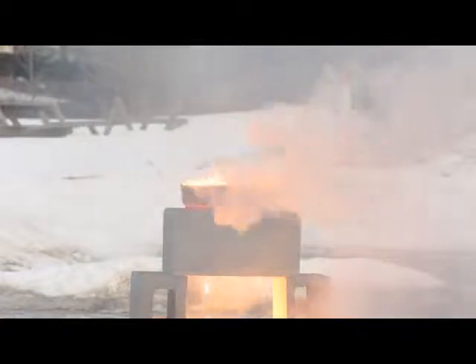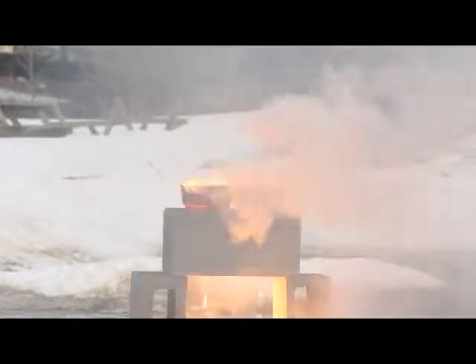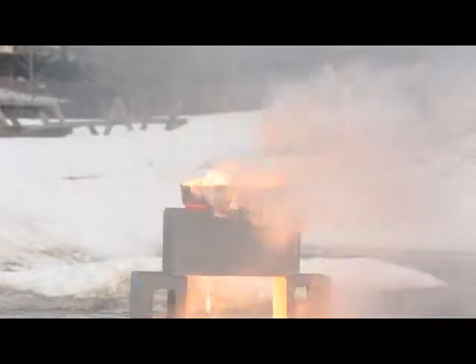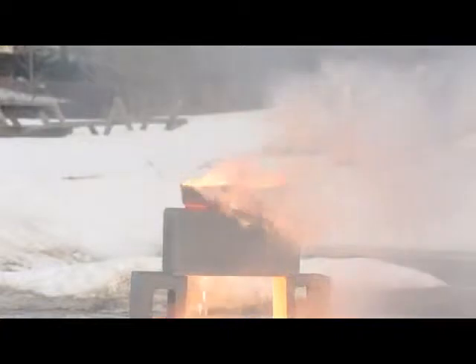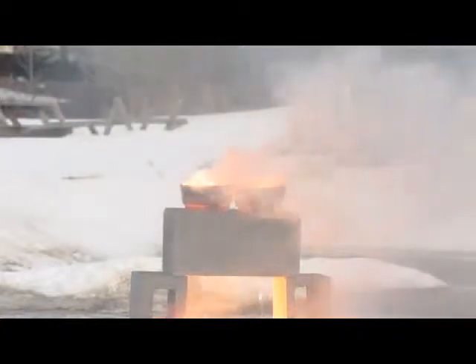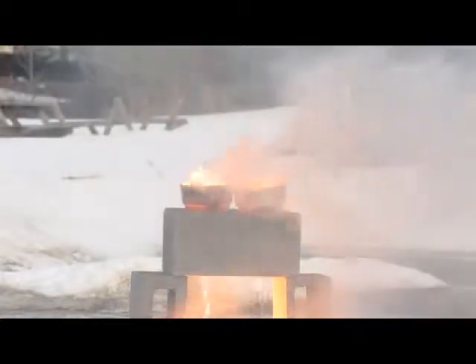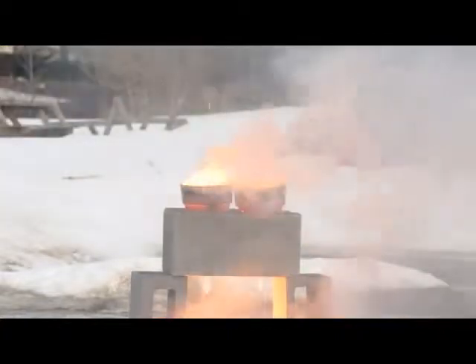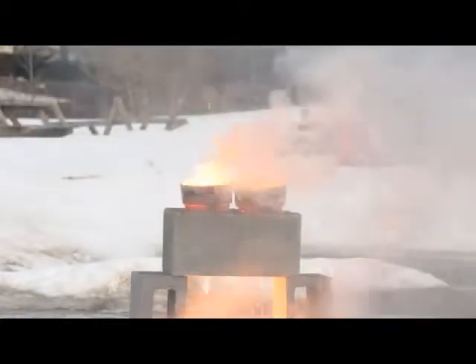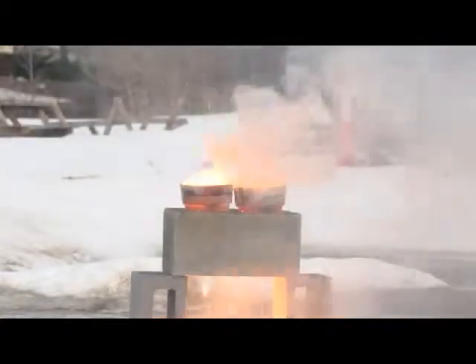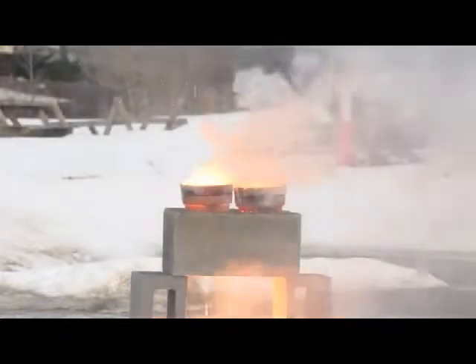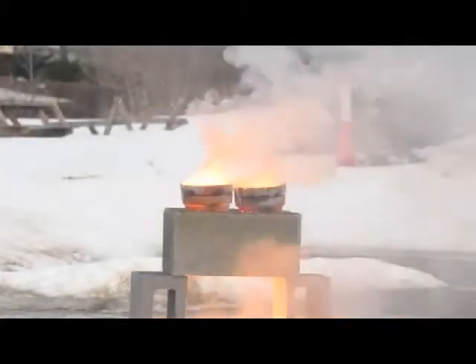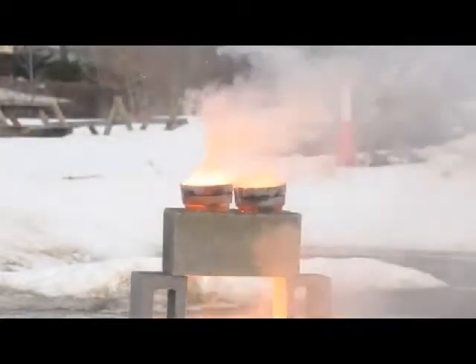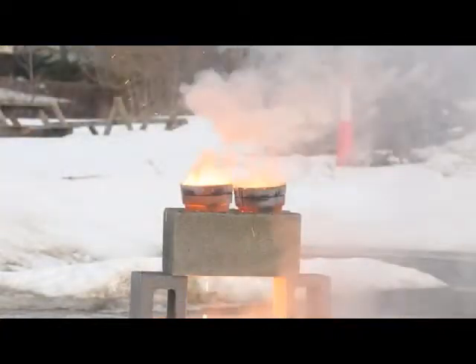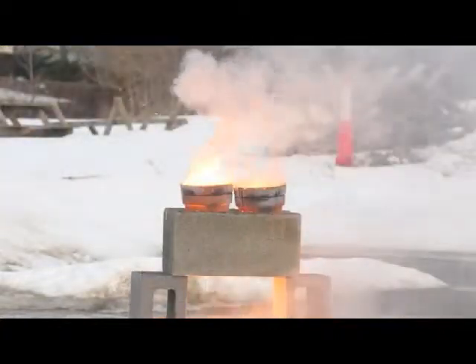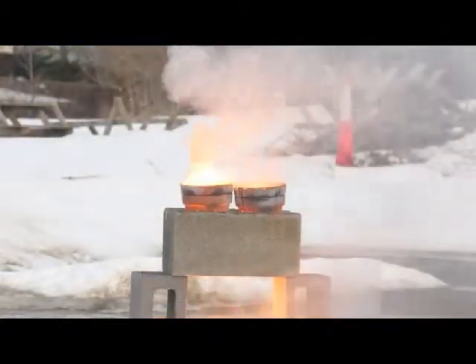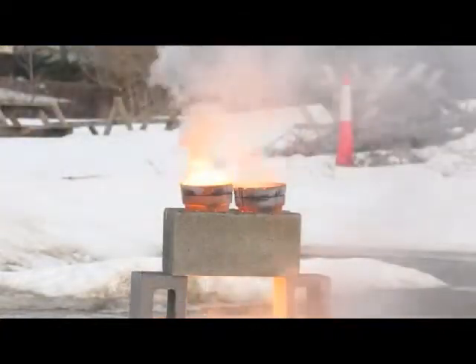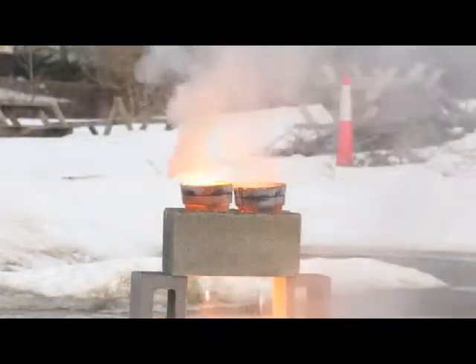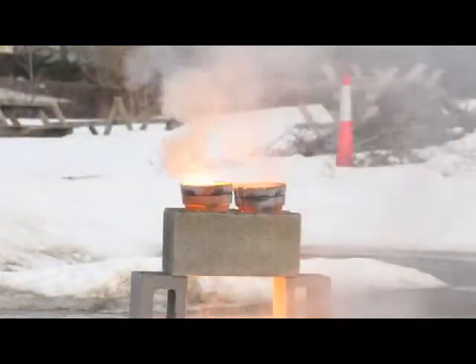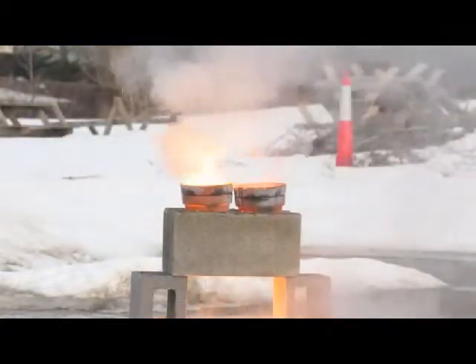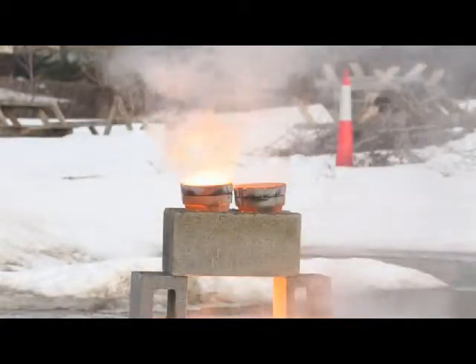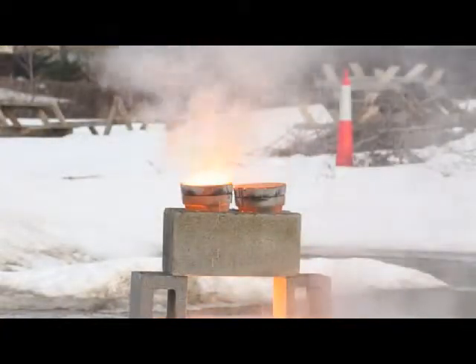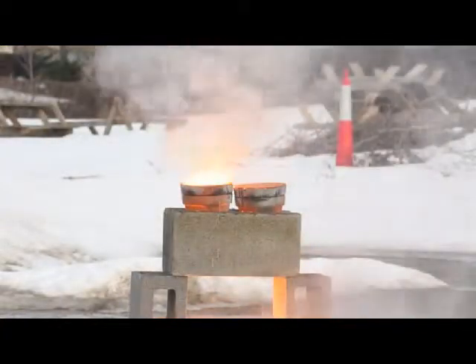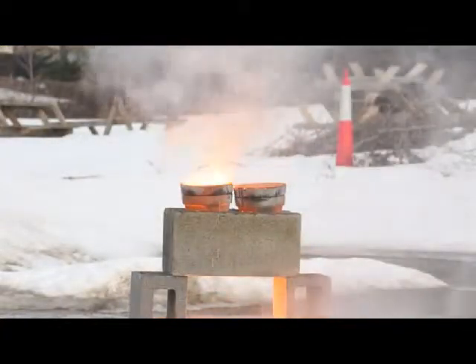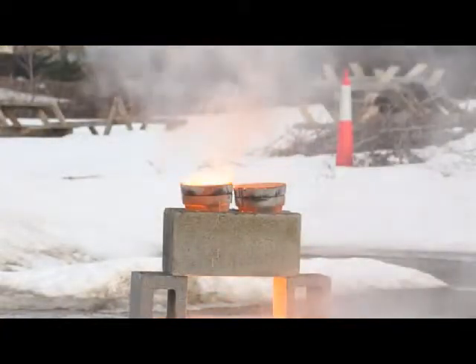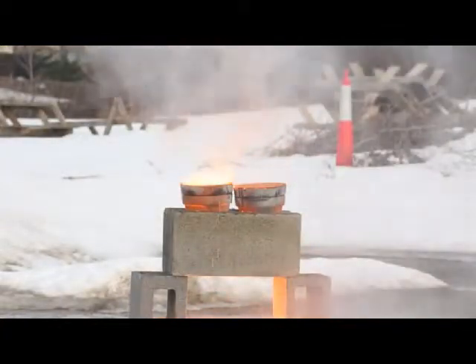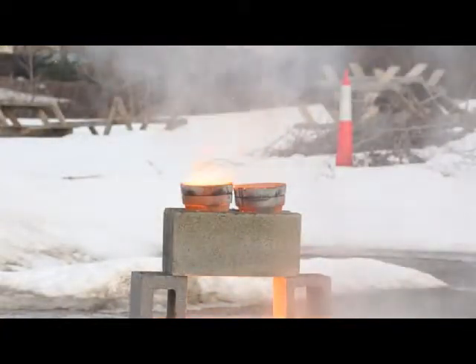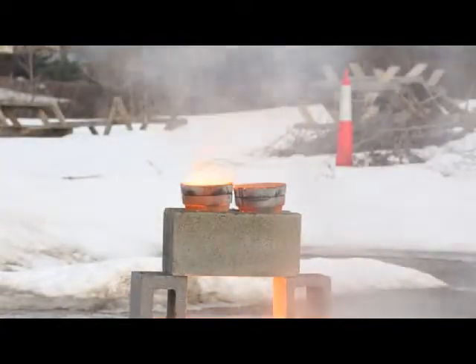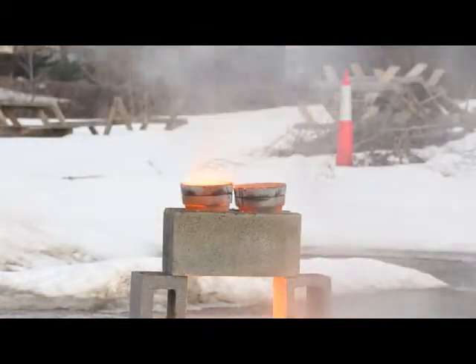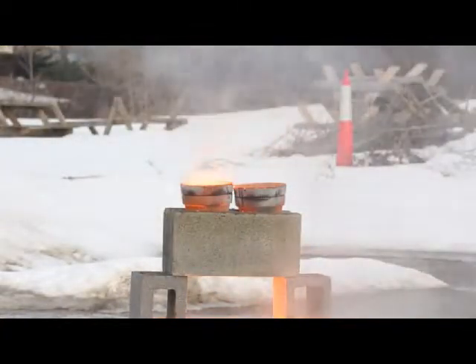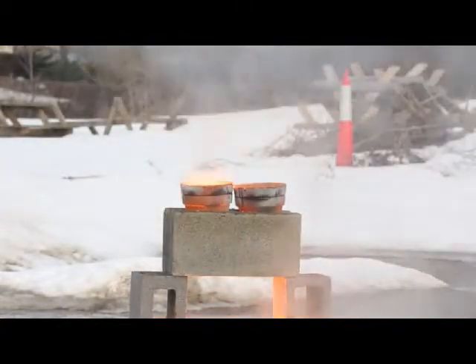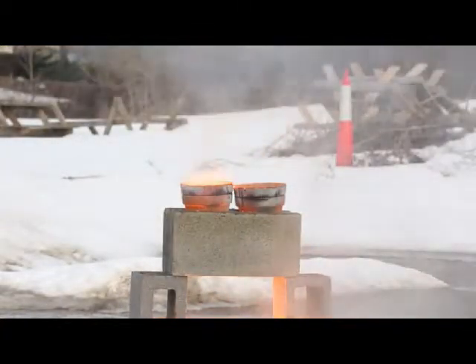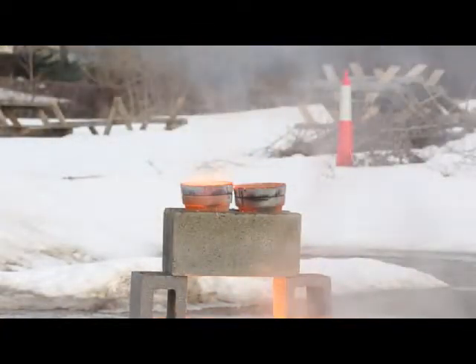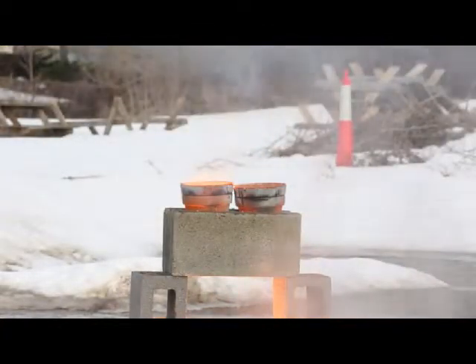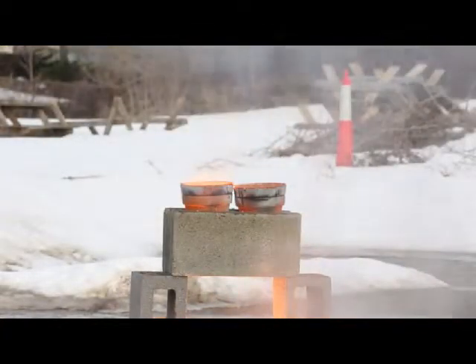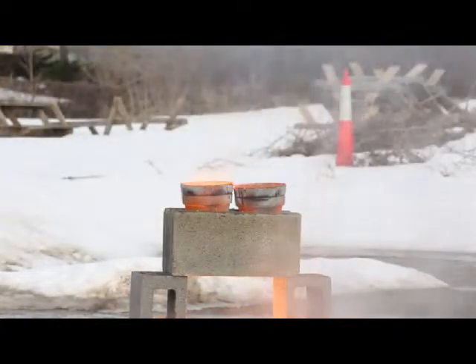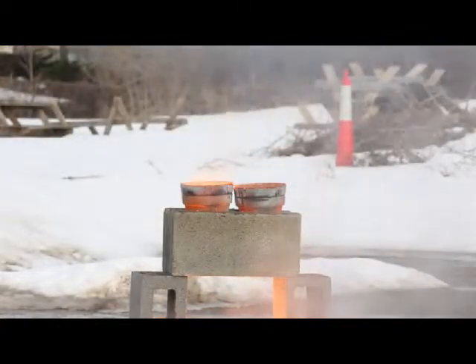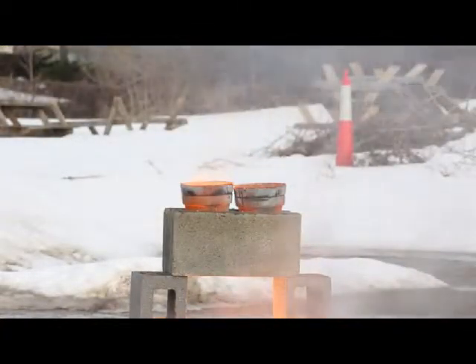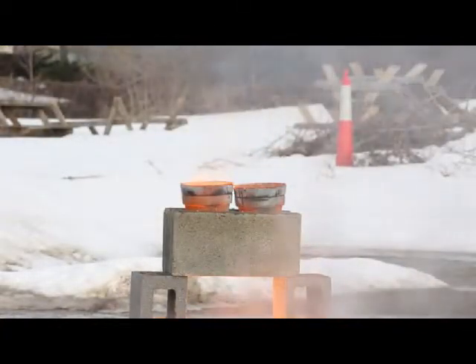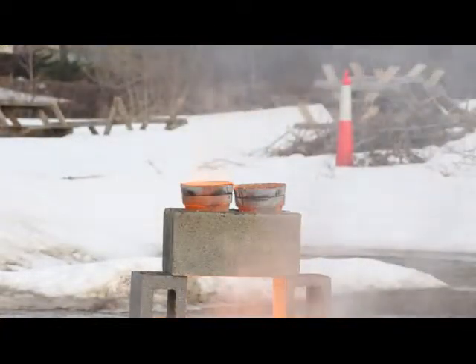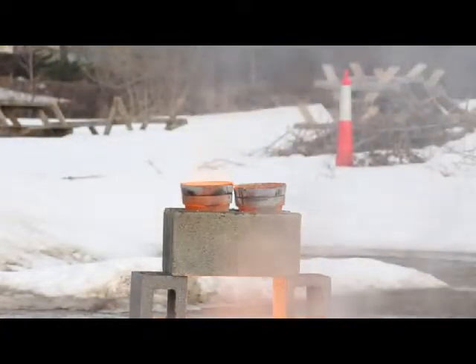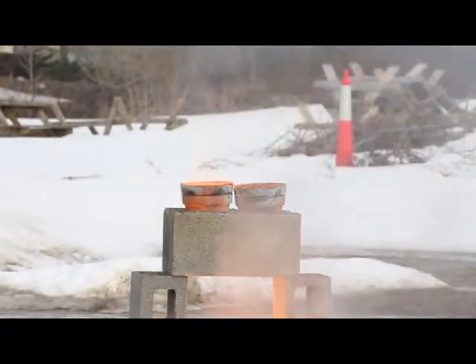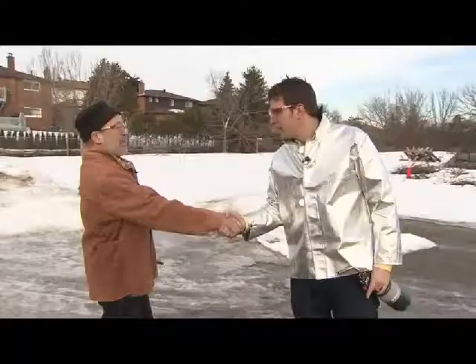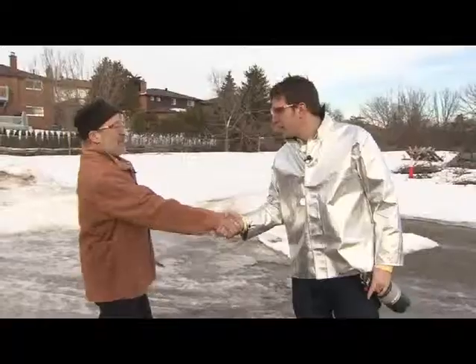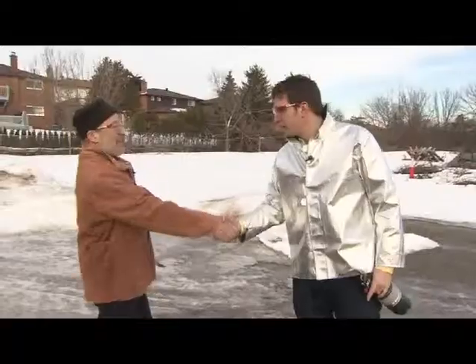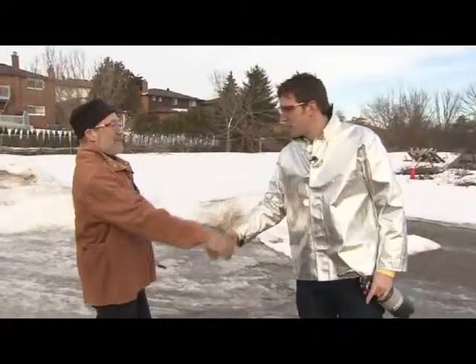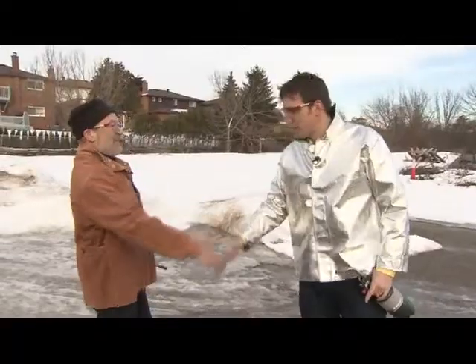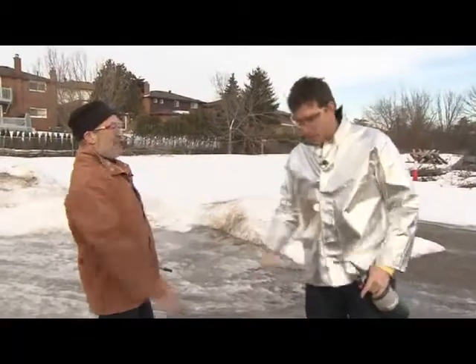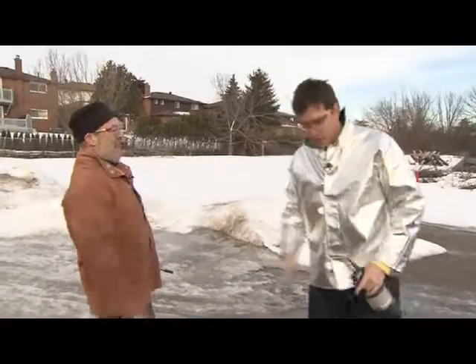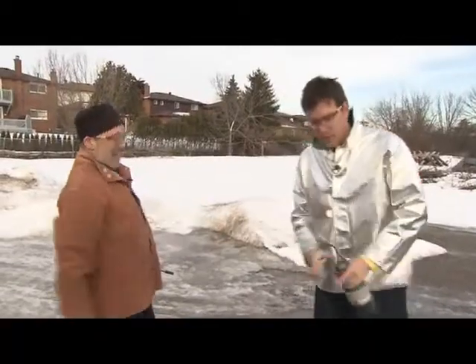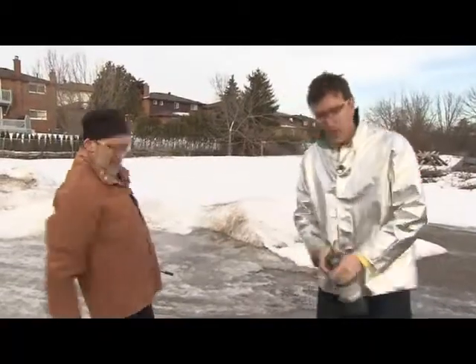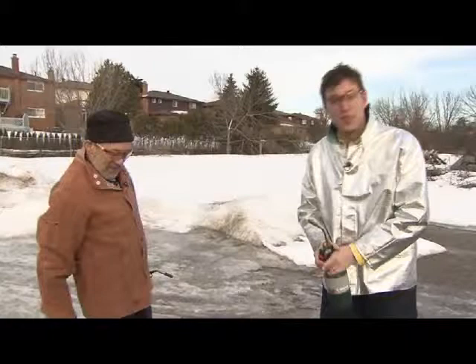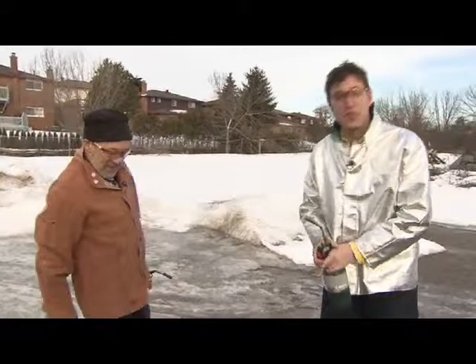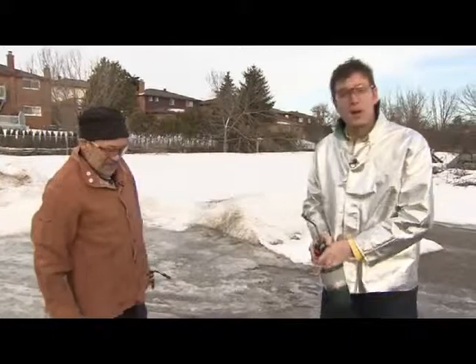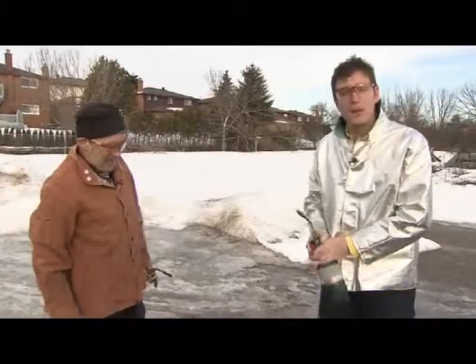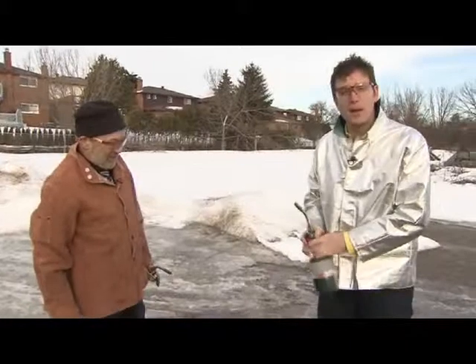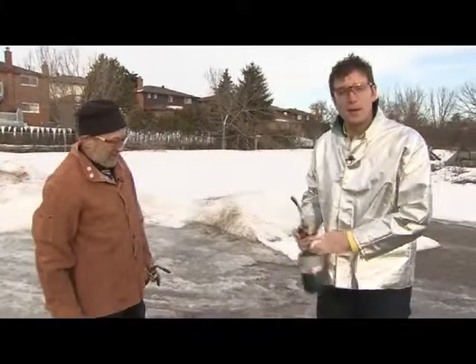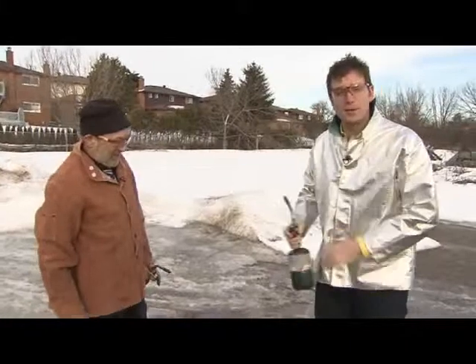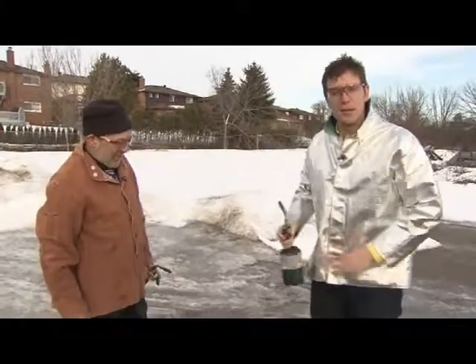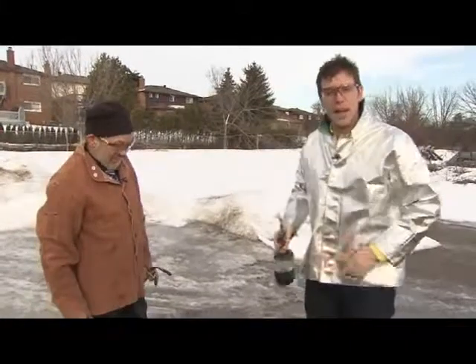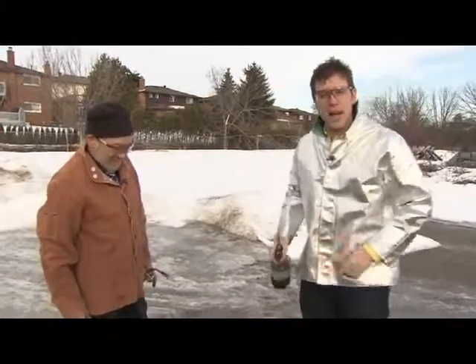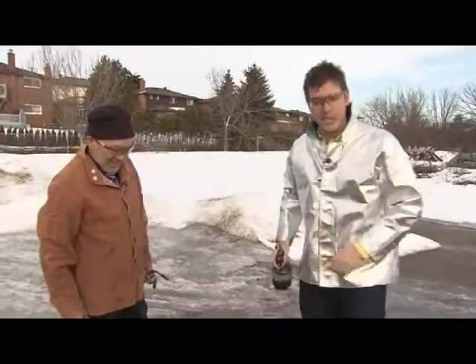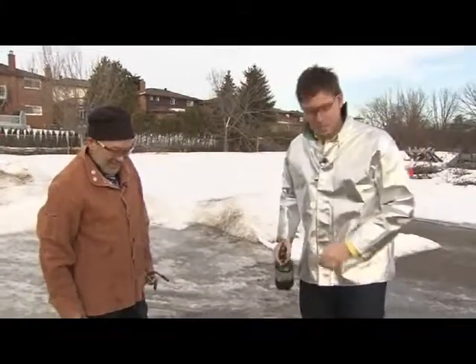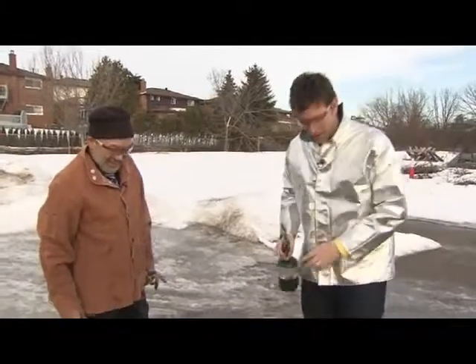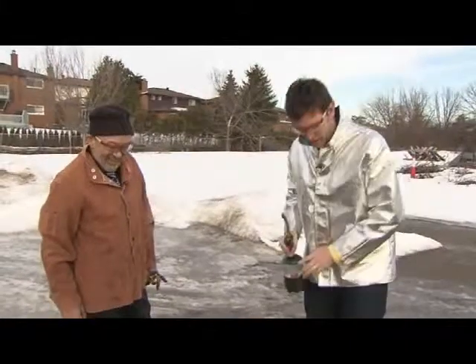We didn't do too badly on these flower pots either. David, it's always a pleasure. Same here, Dan. Thank you, sir — thank you for the thermite reaction.